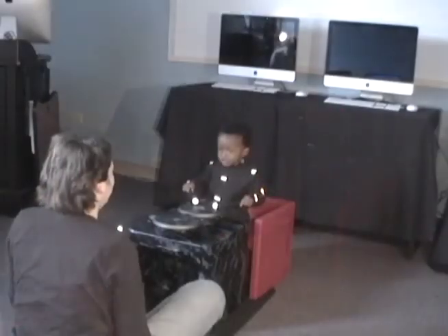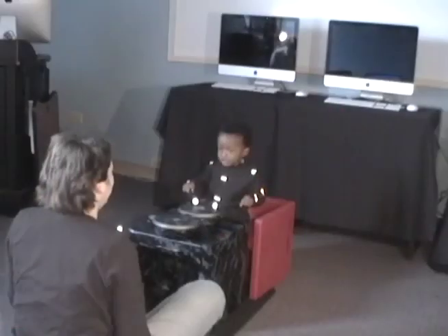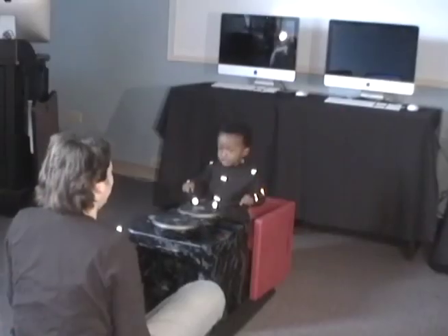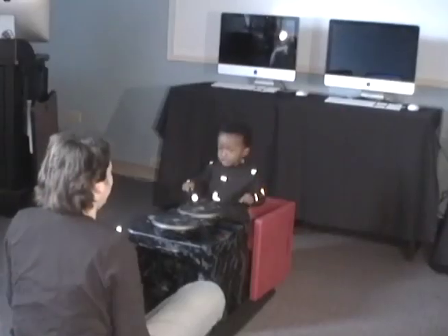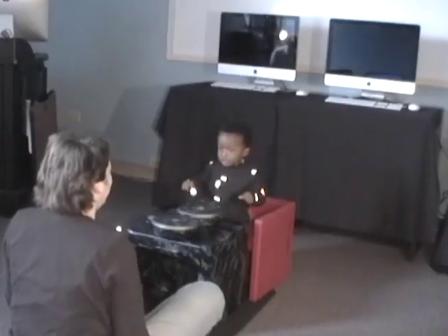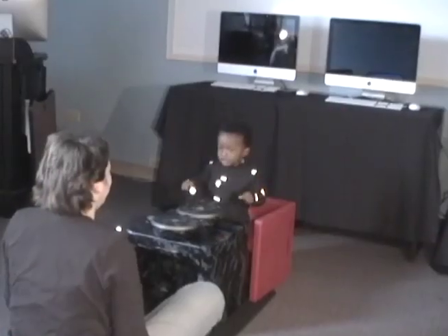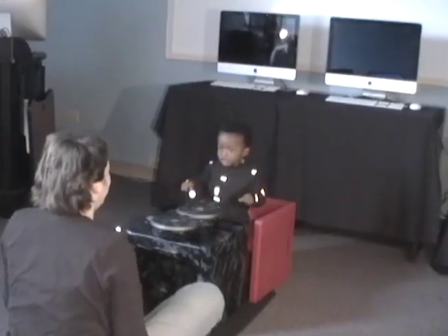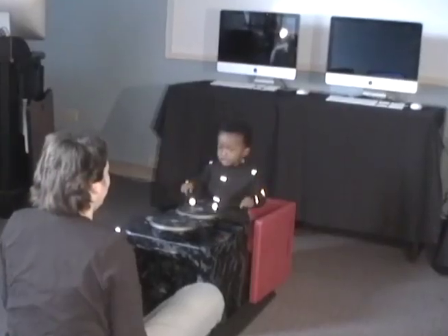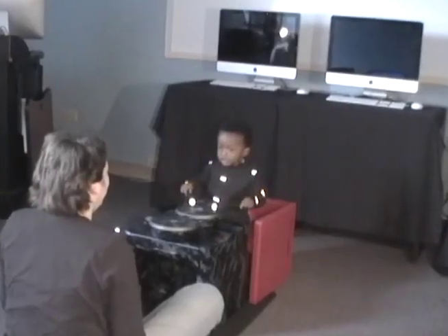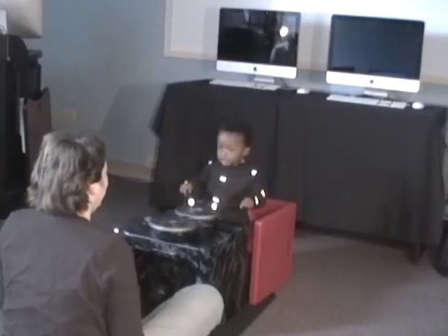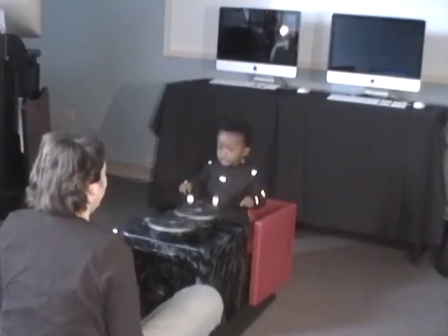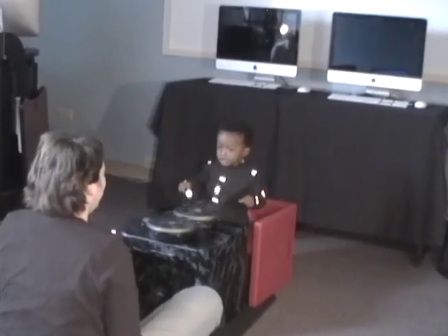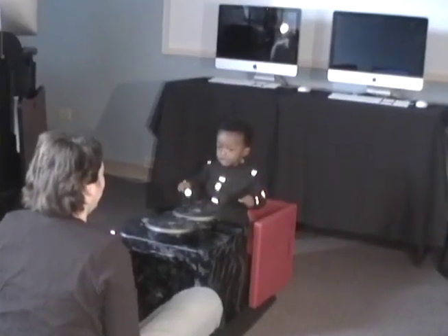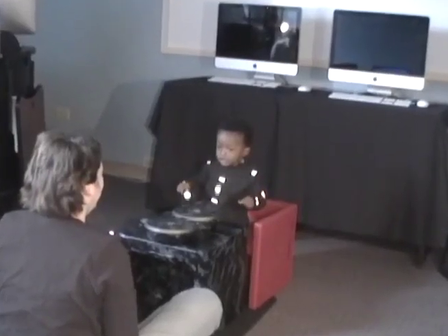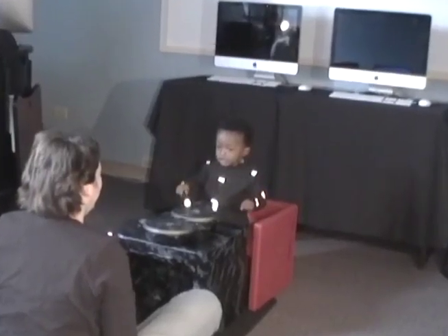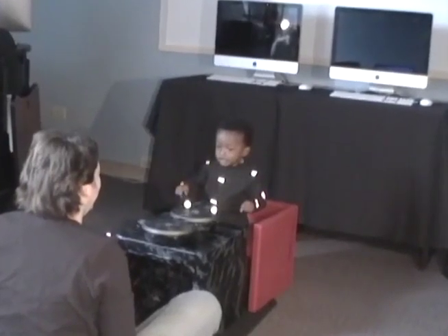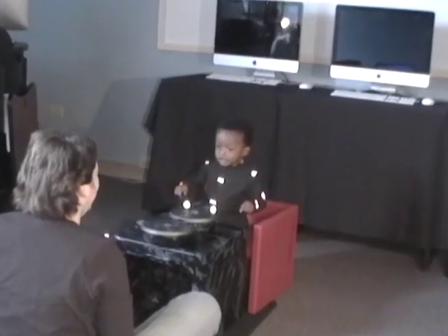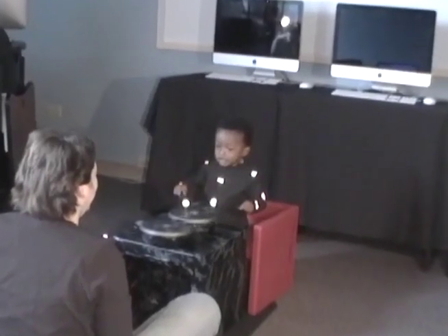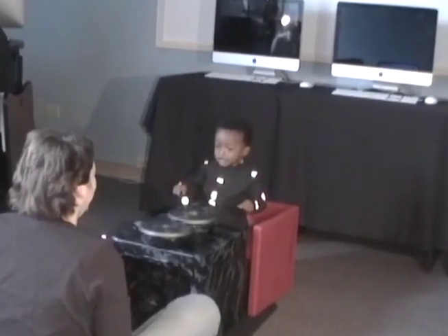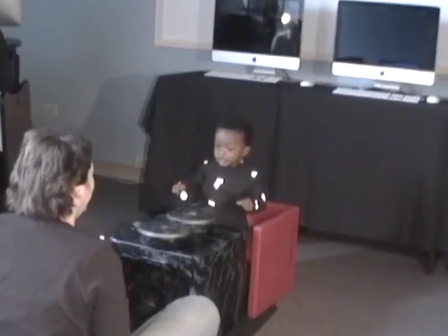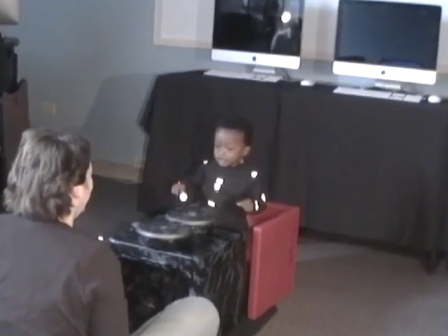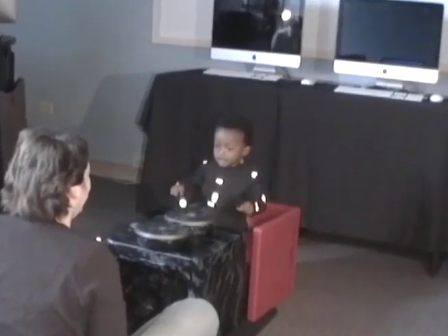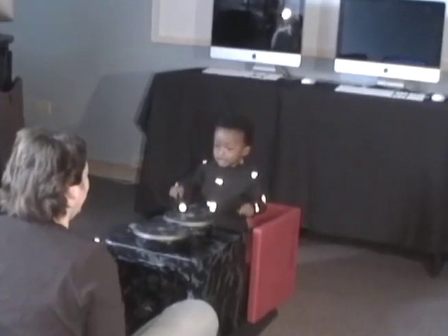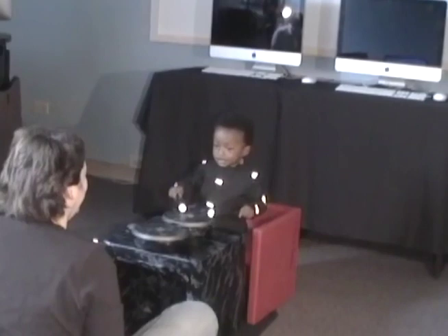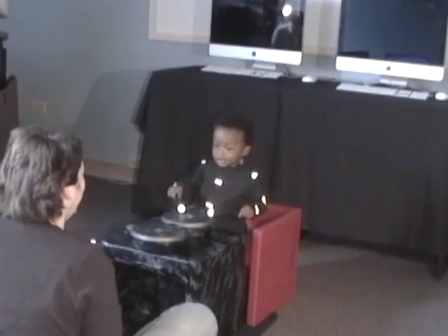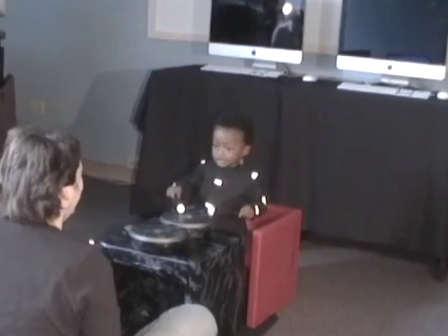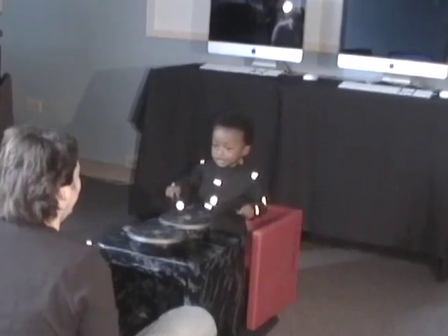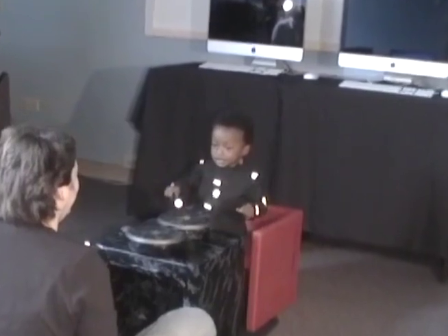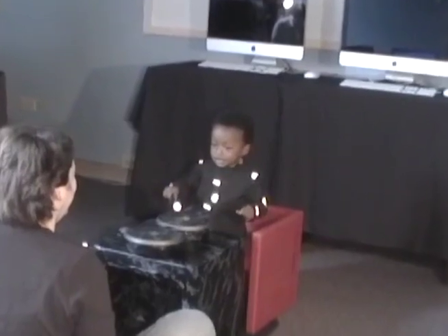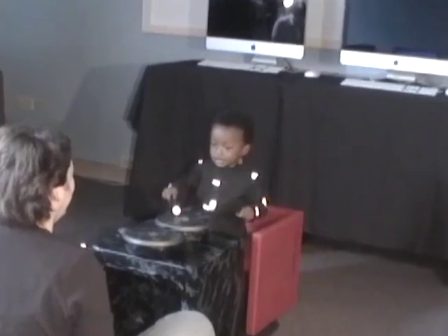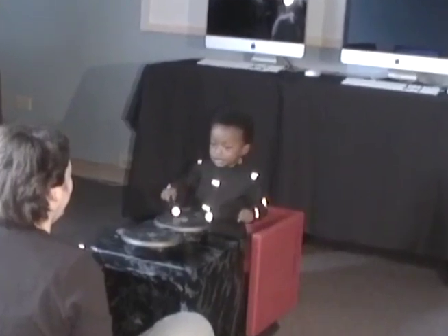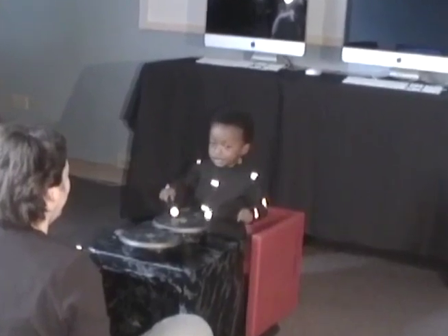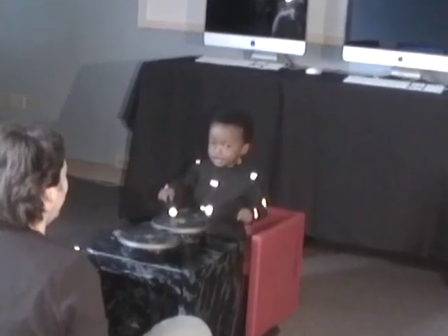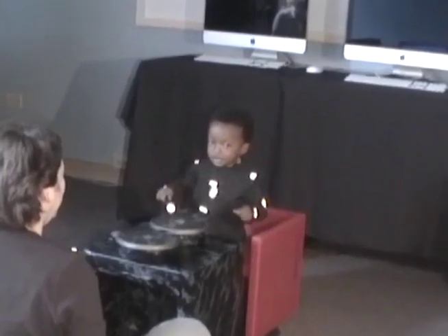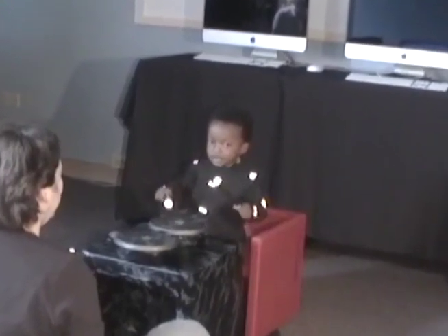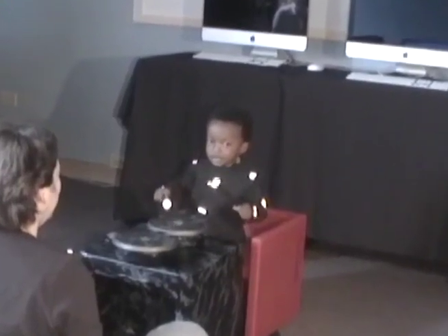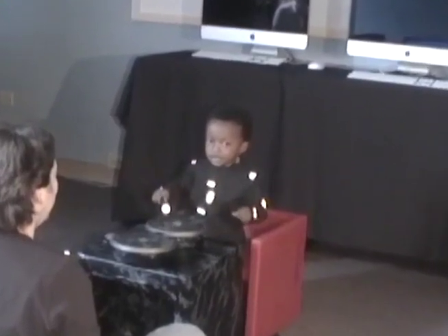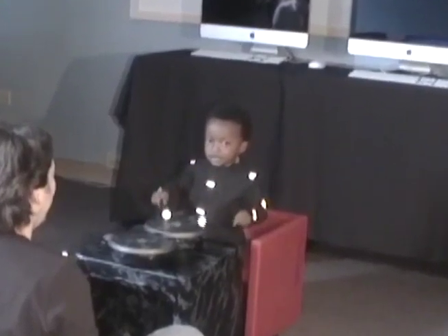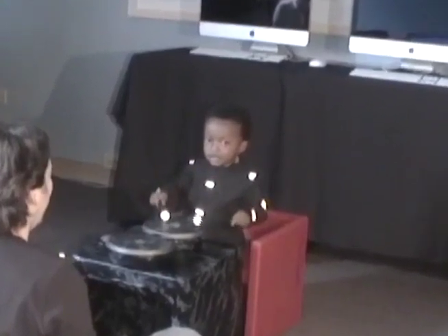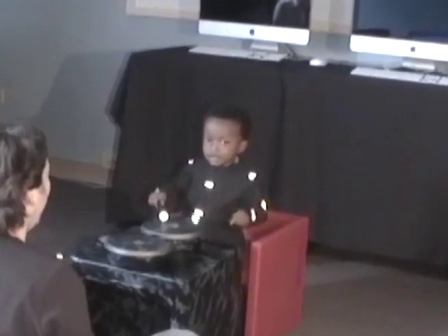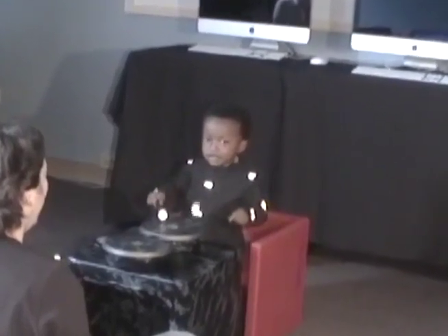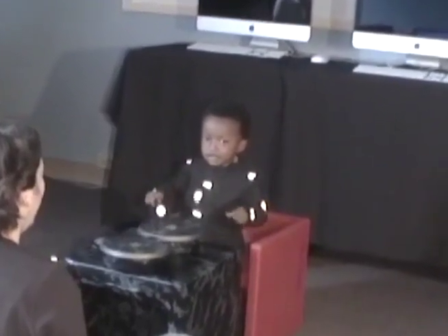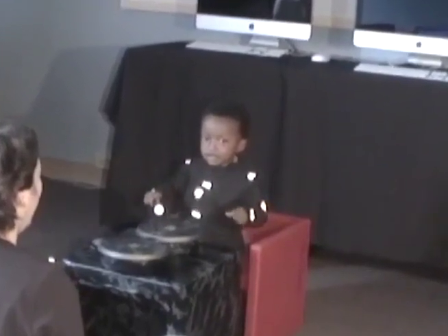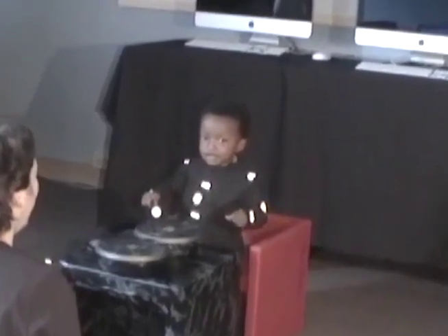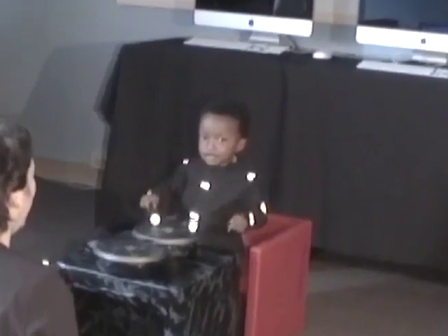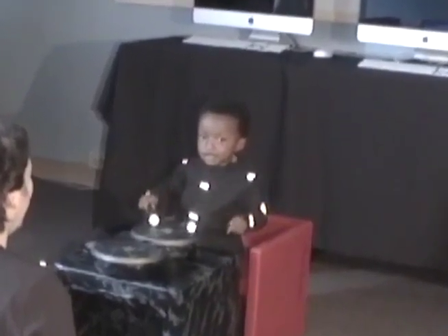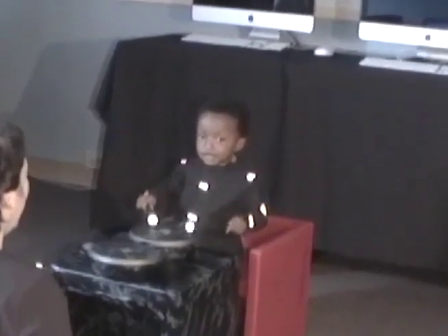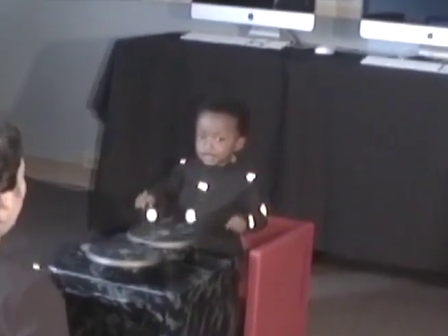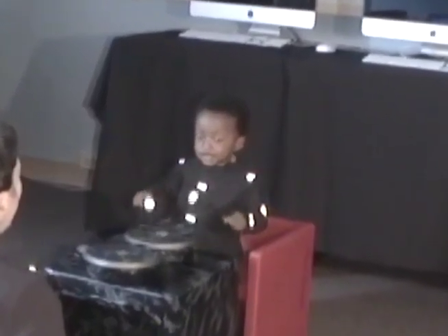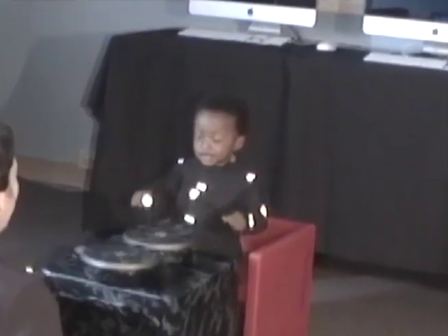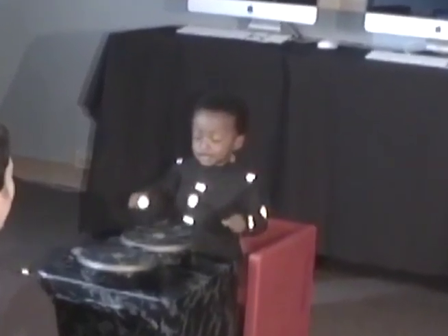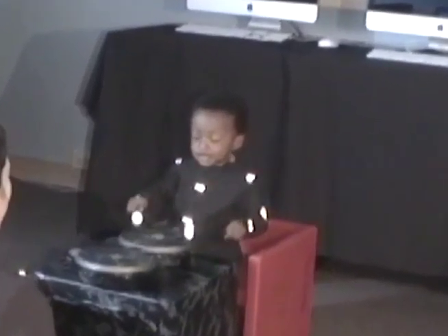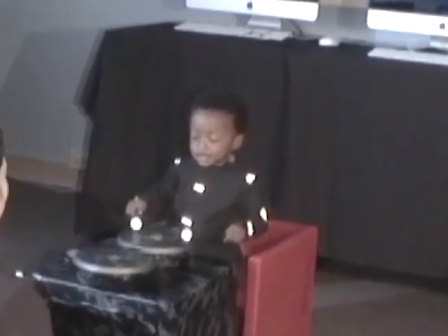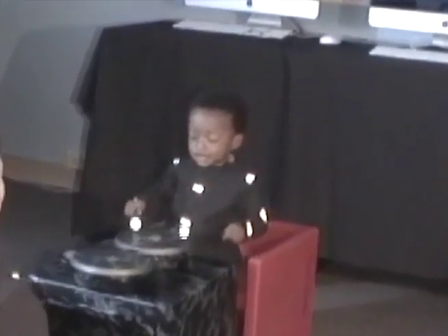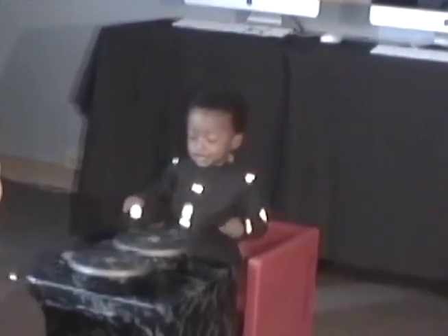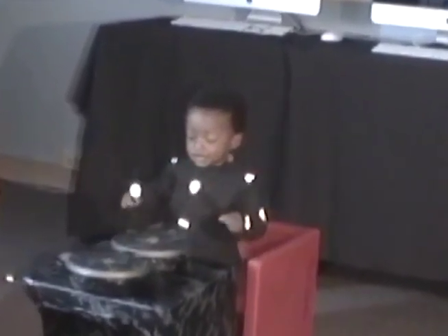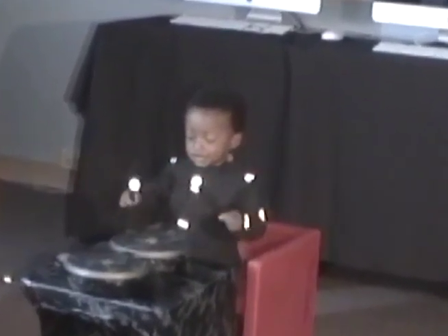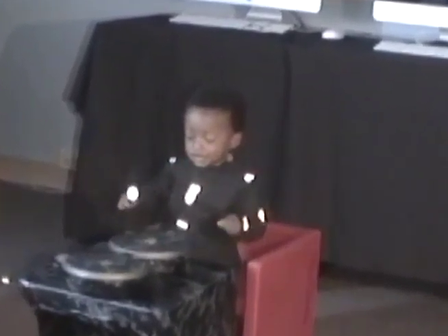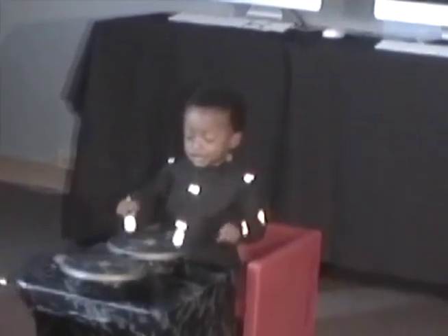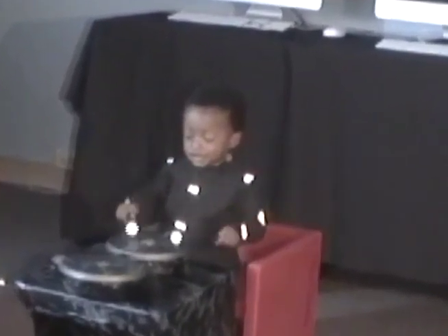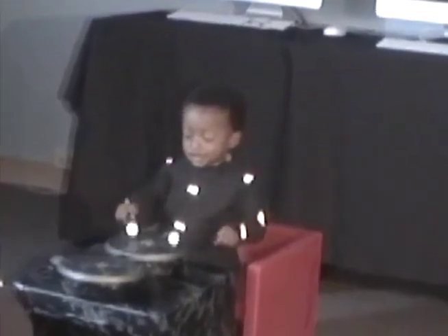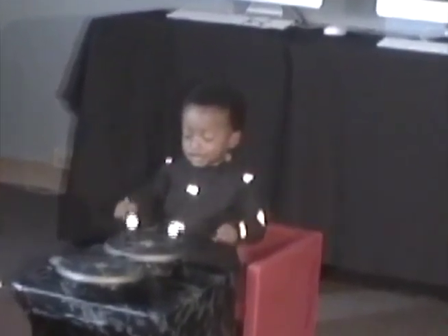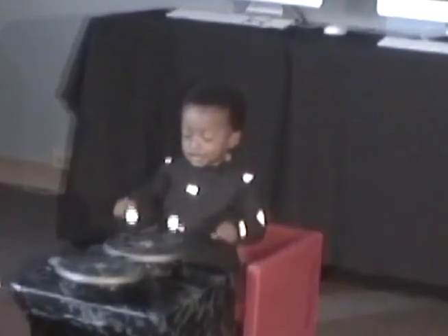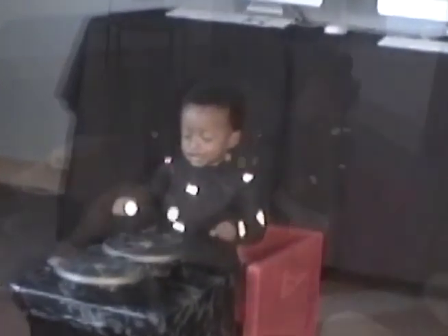Here we see an example of in-phase drumming performed when this toddler was only 17 months old.